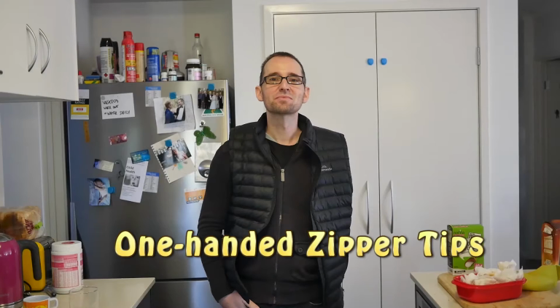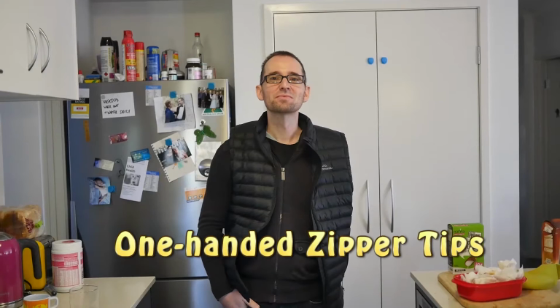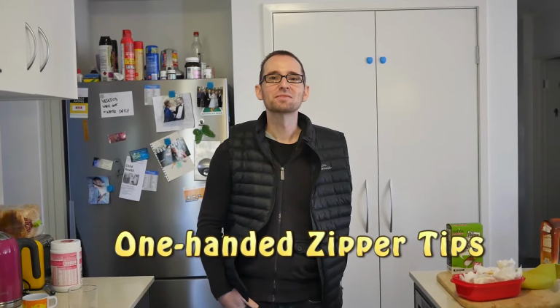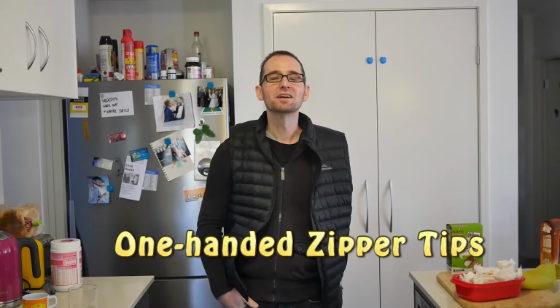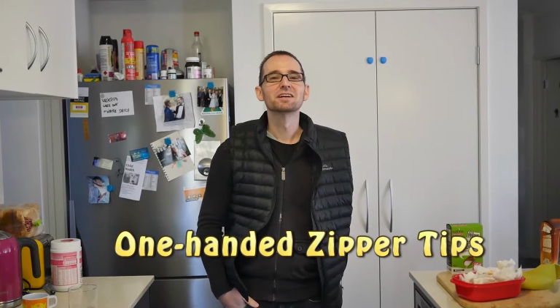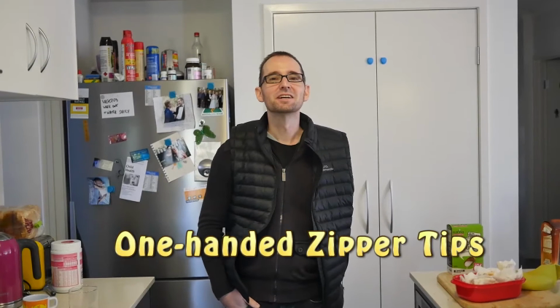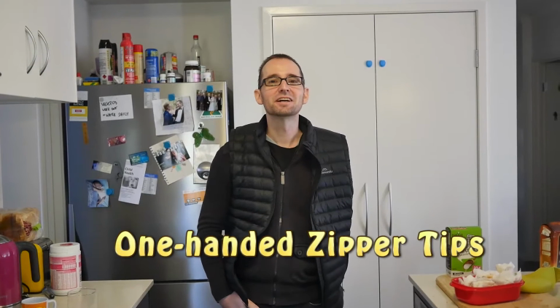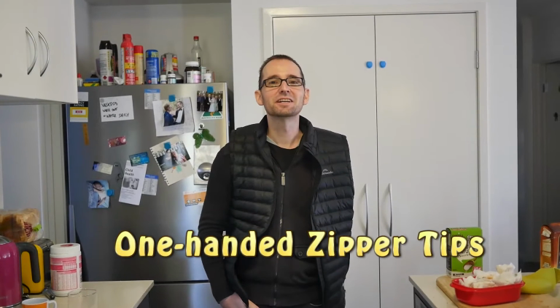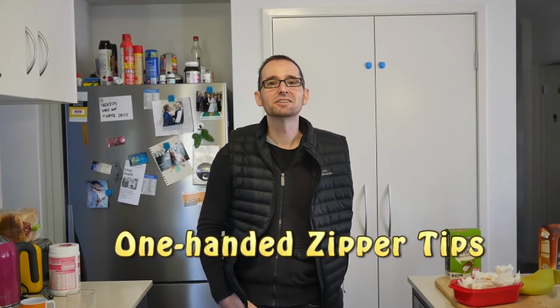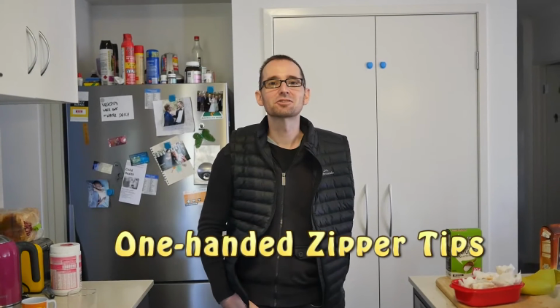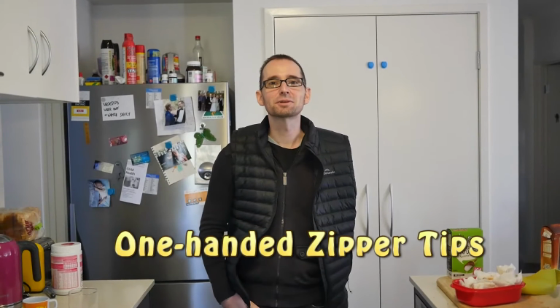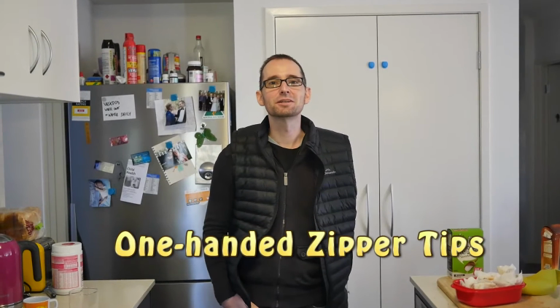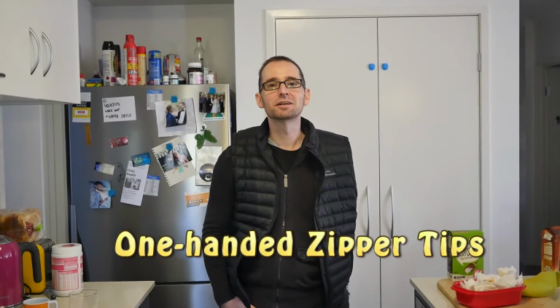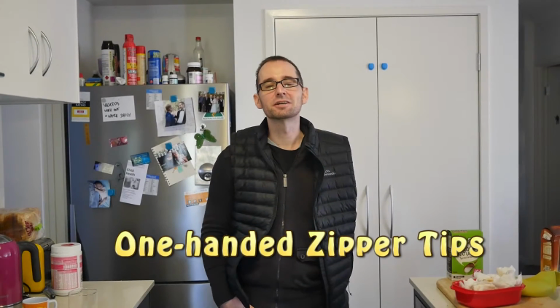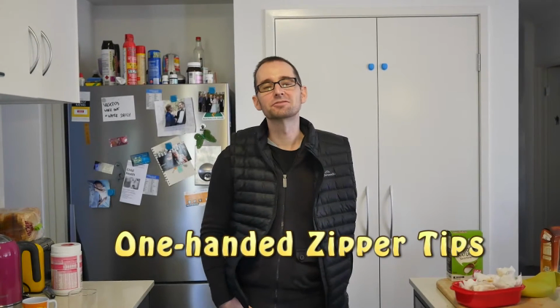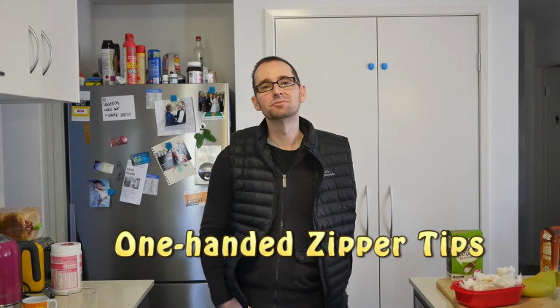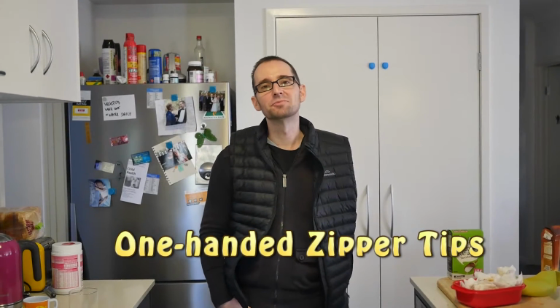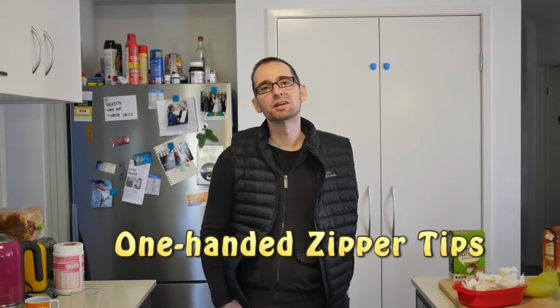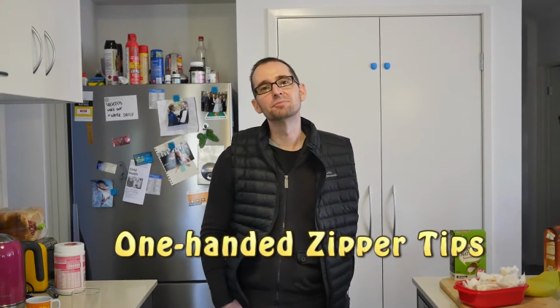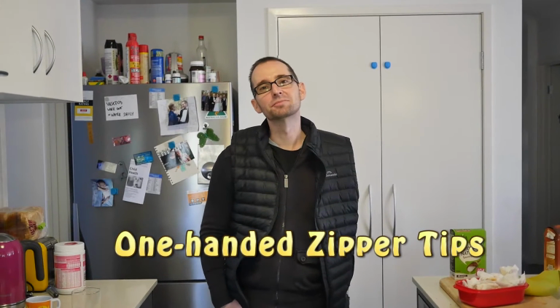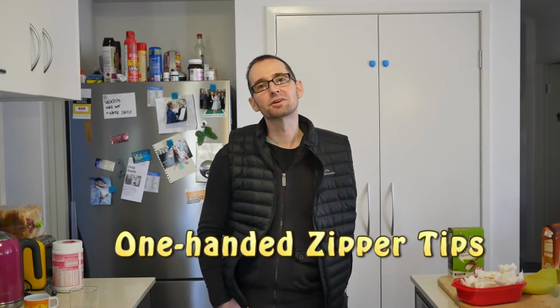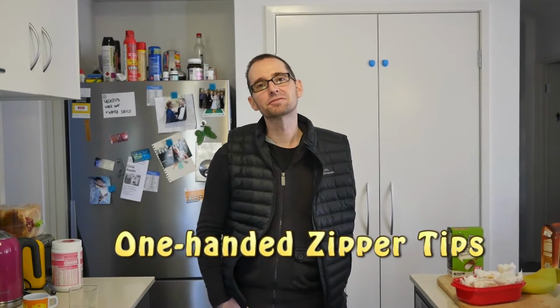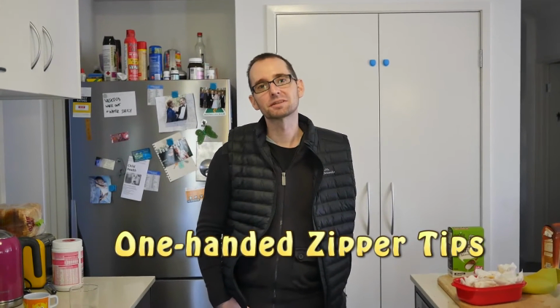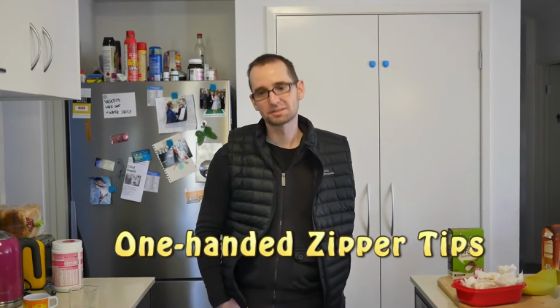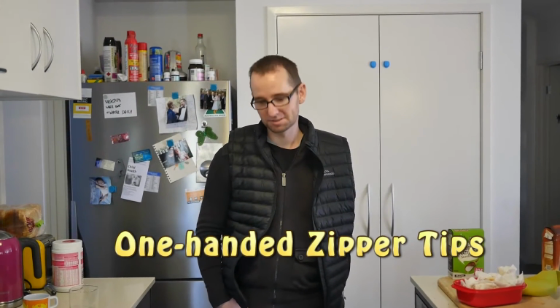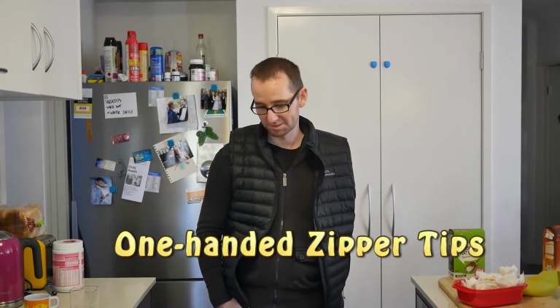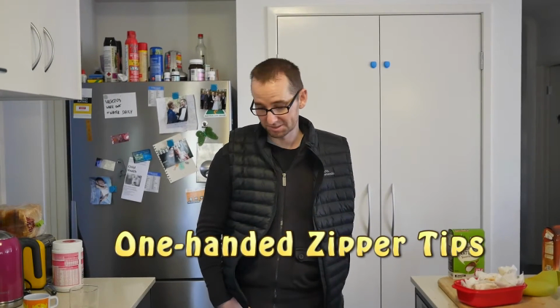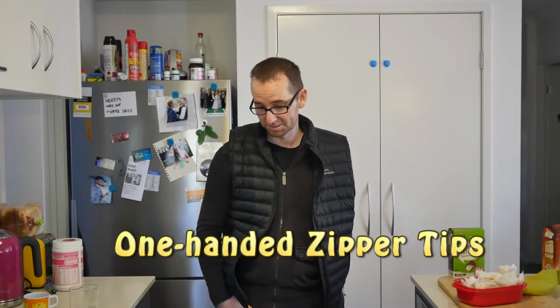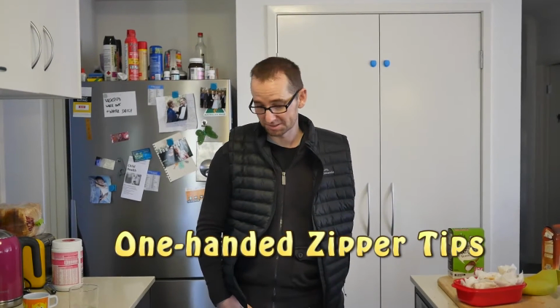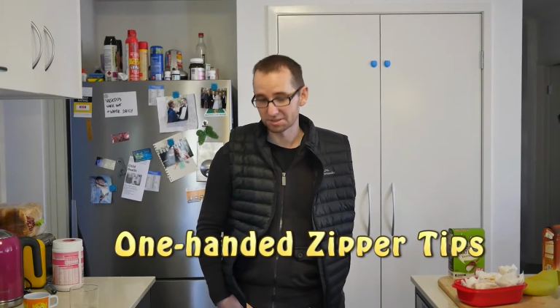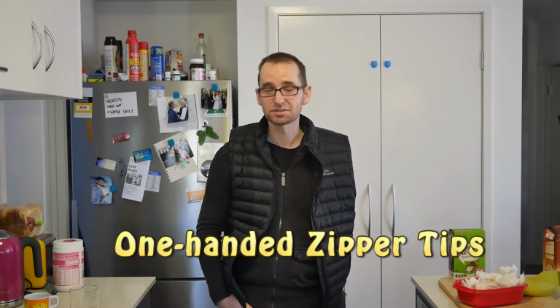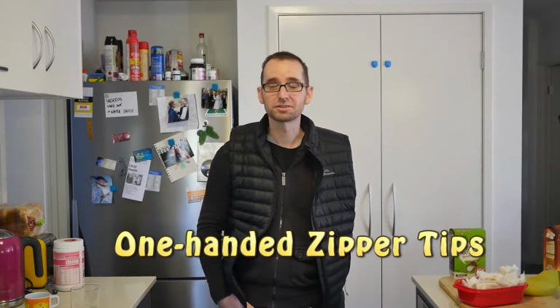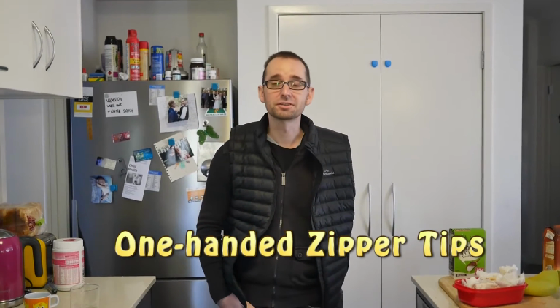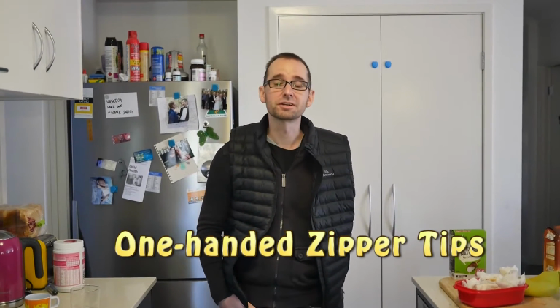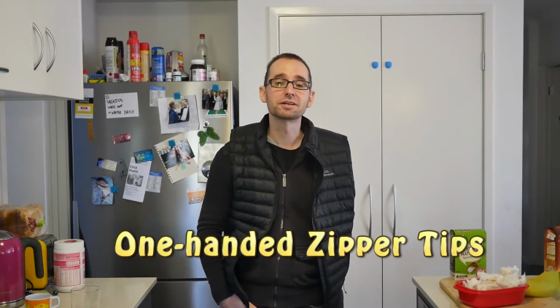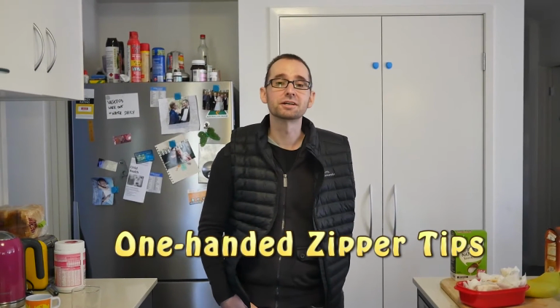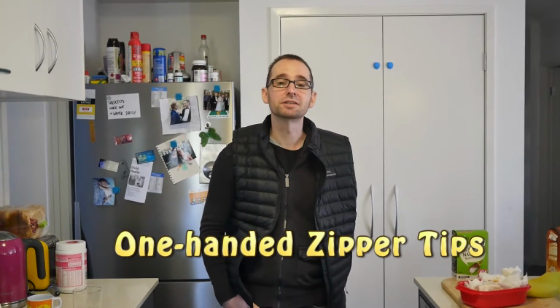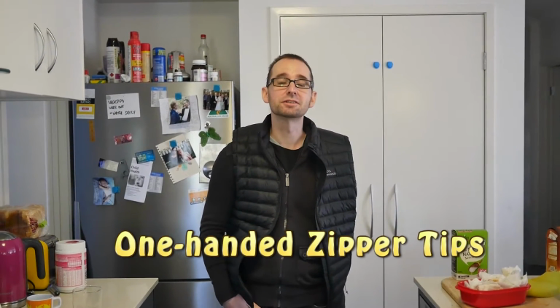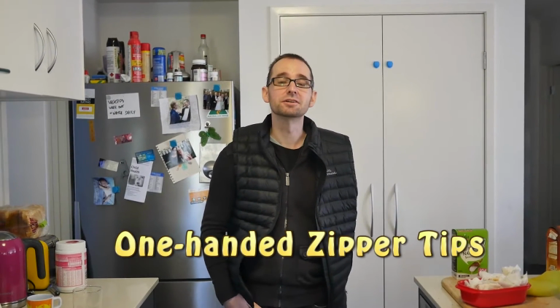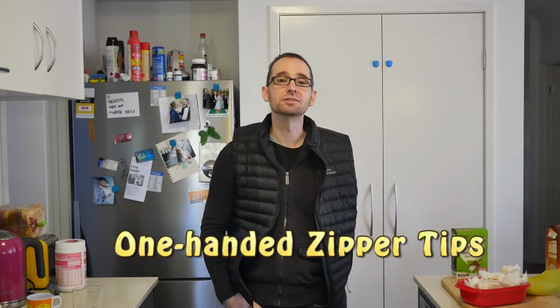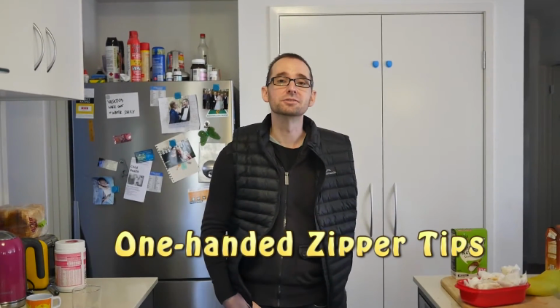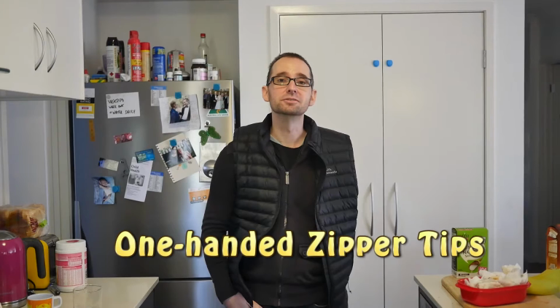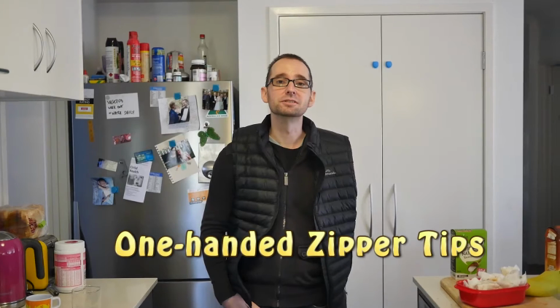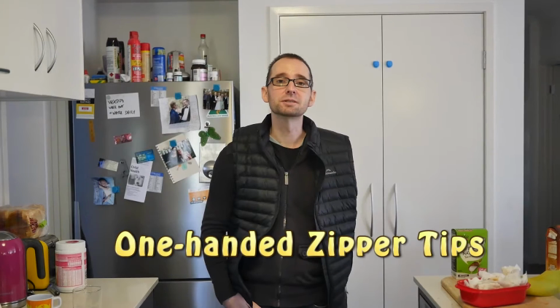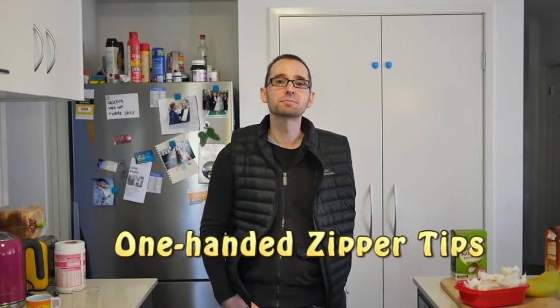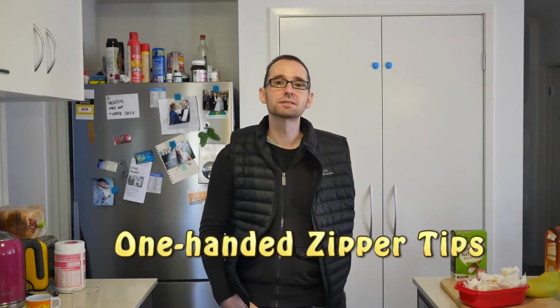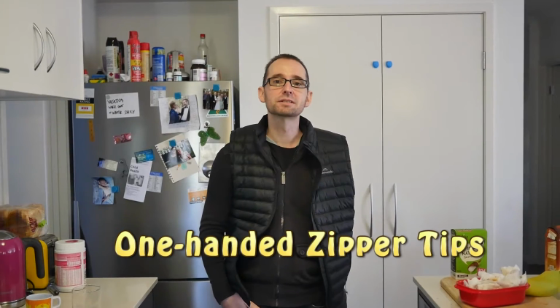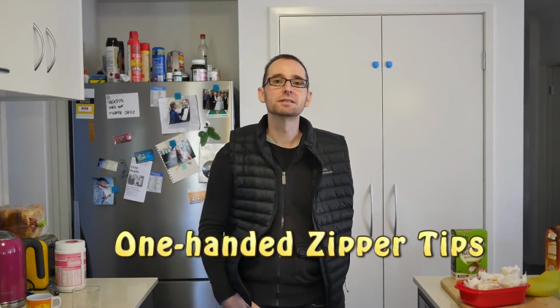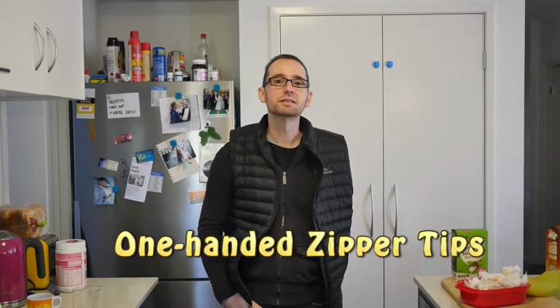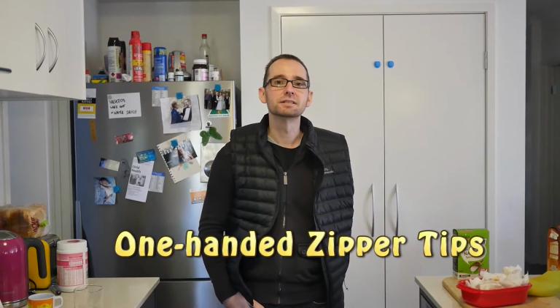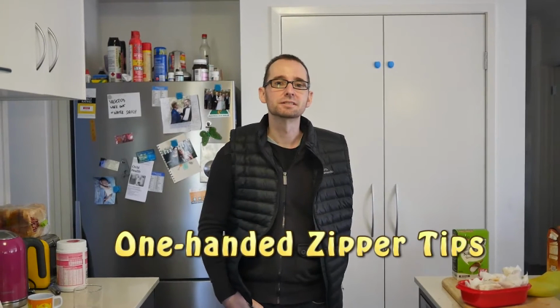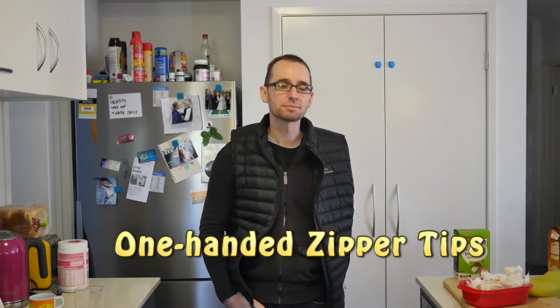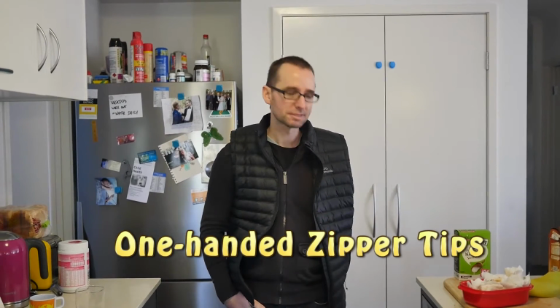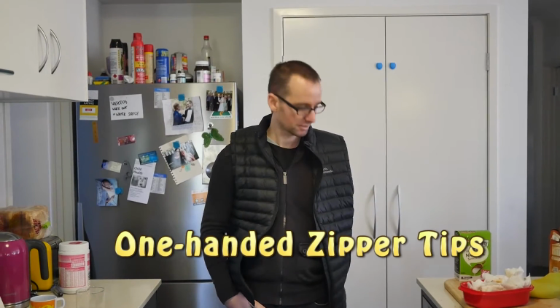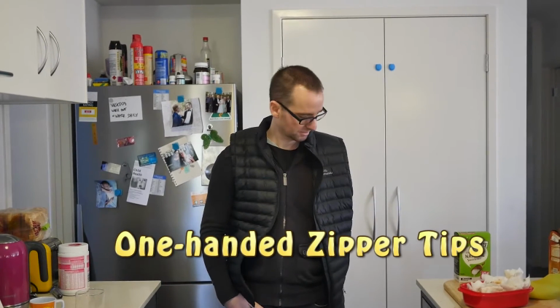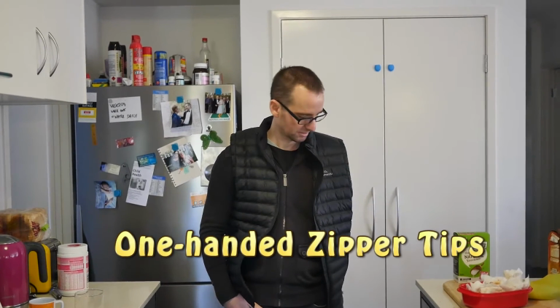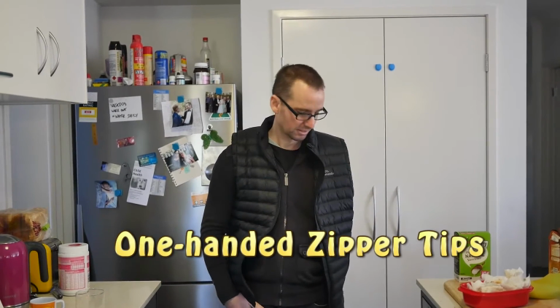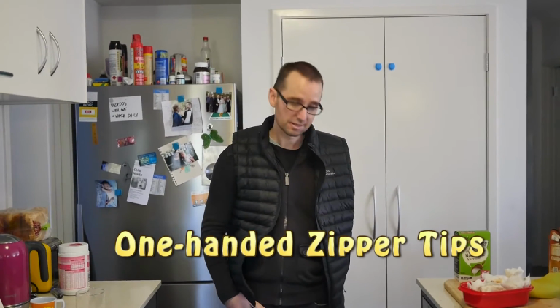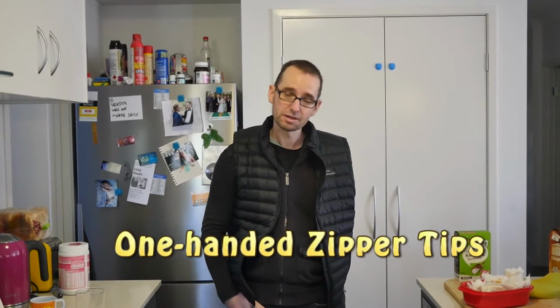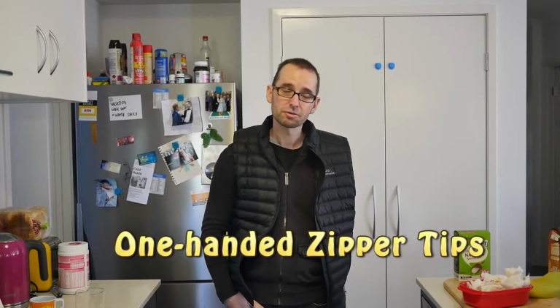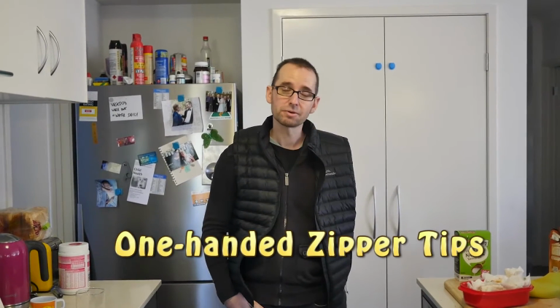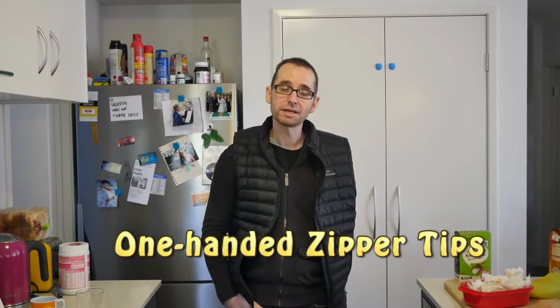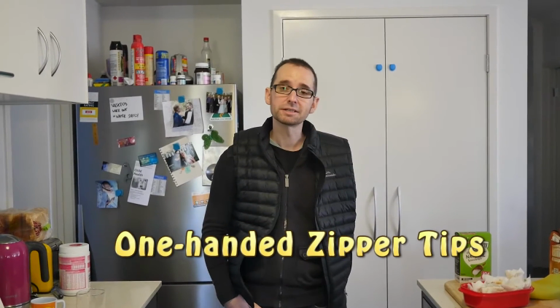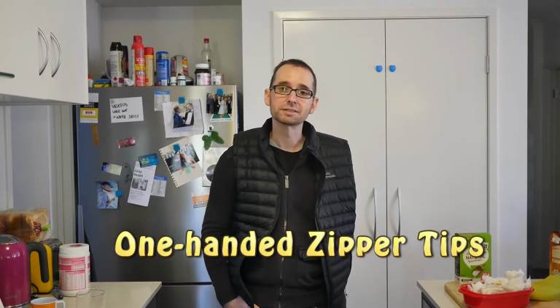Hey, it's Robbie from Onearm Graphics. I'm just going to show you how I do zips — zippers, one-handed.